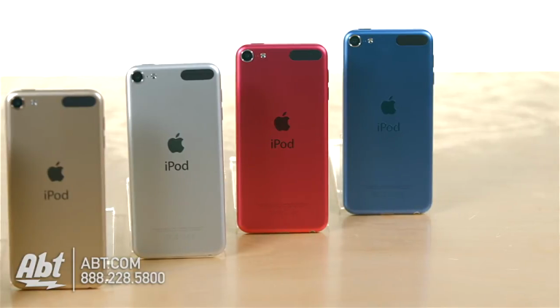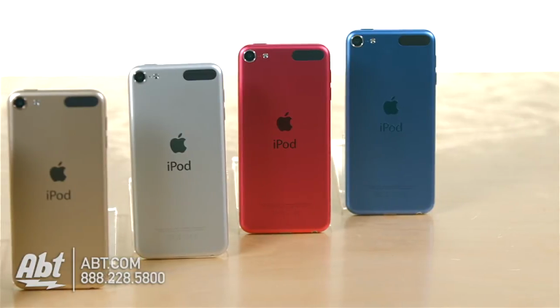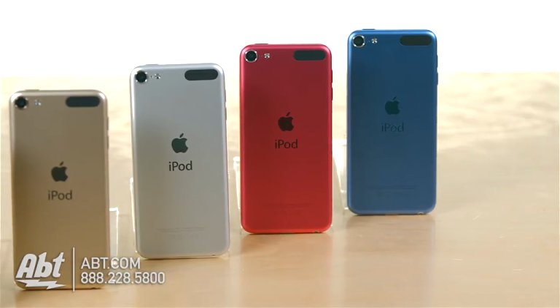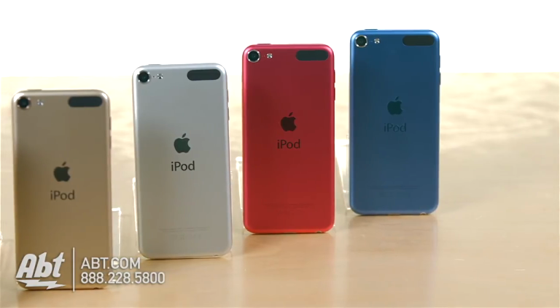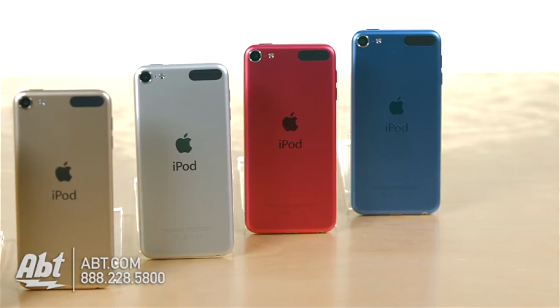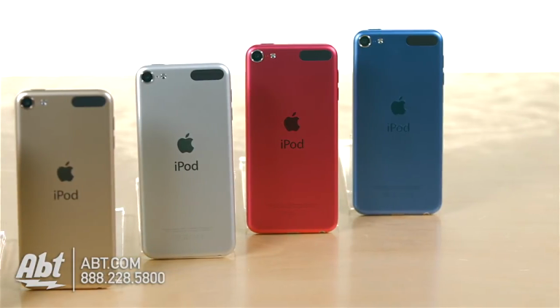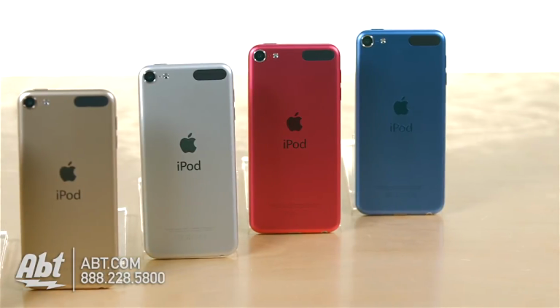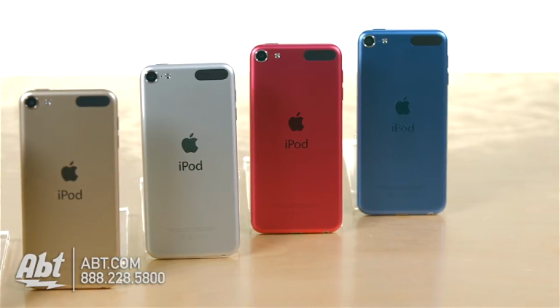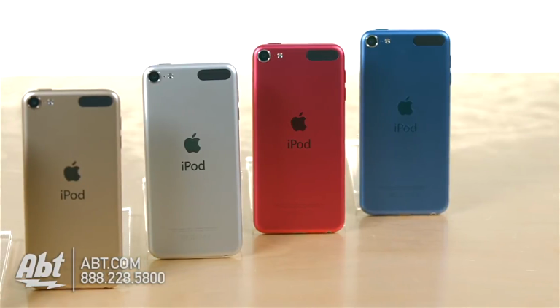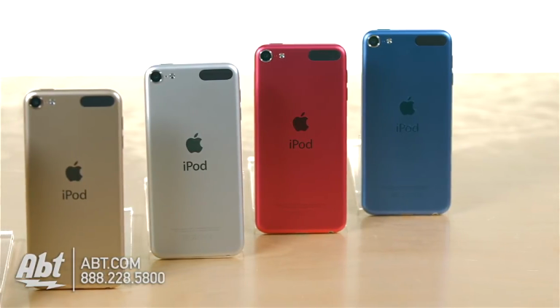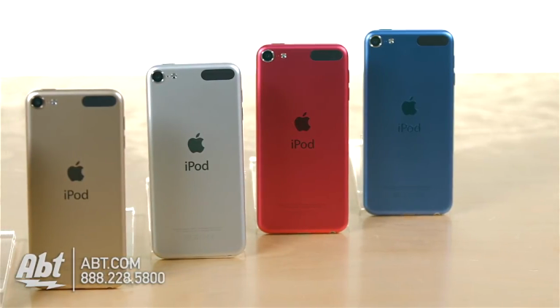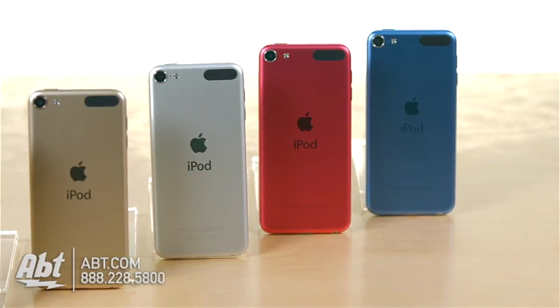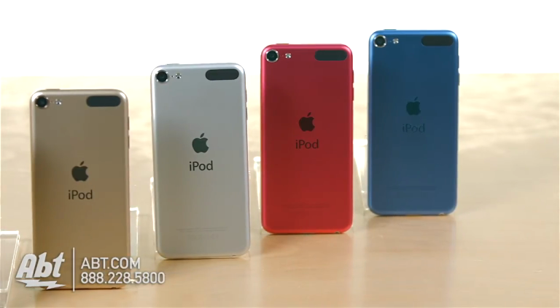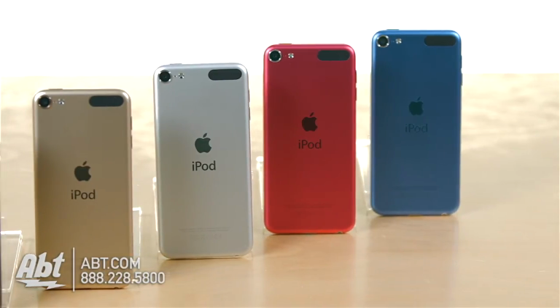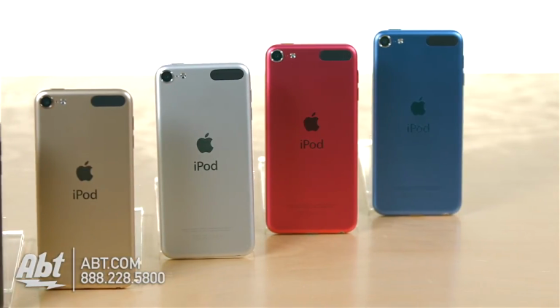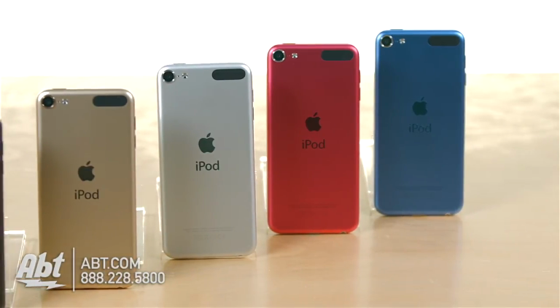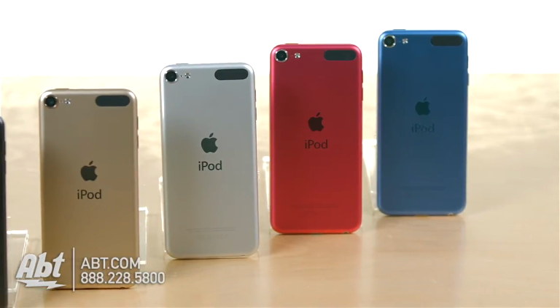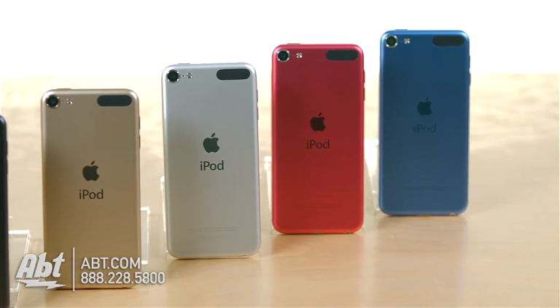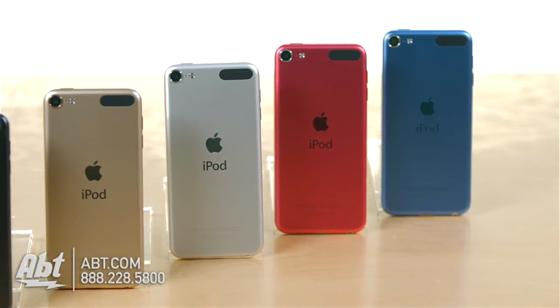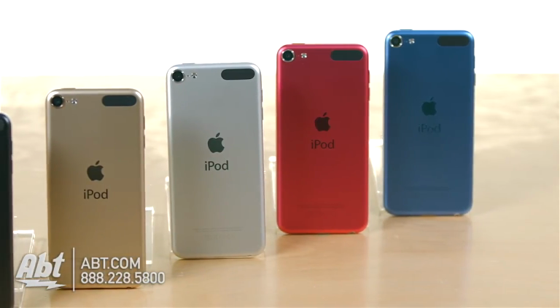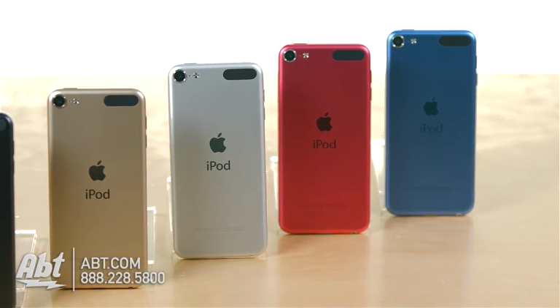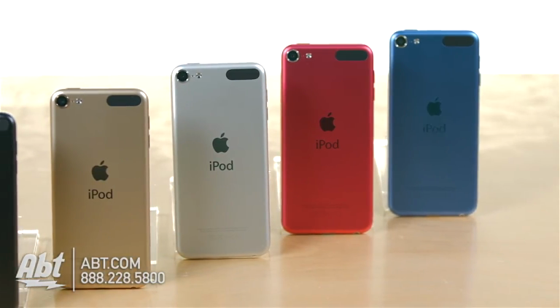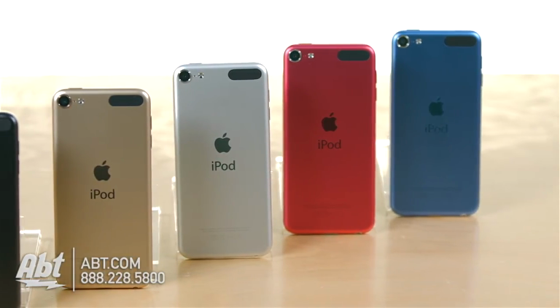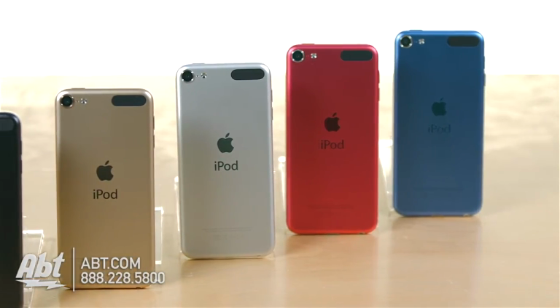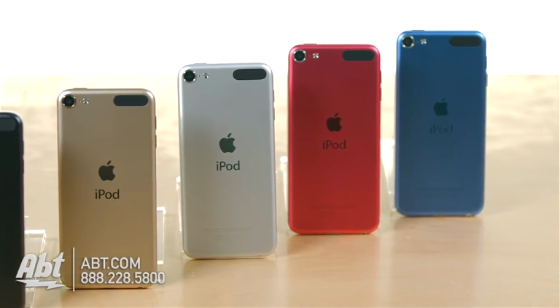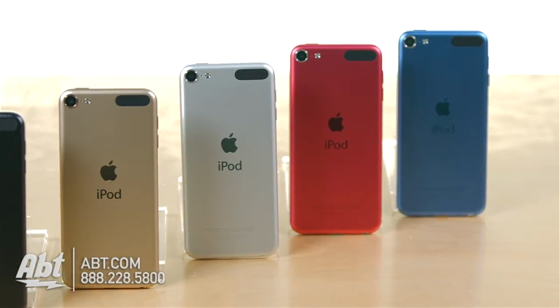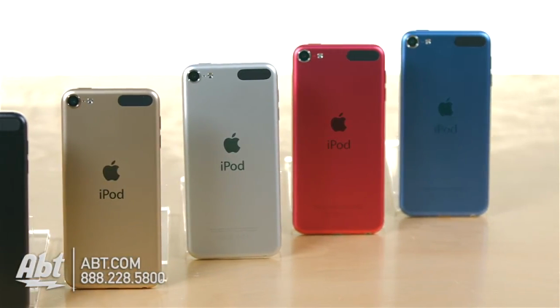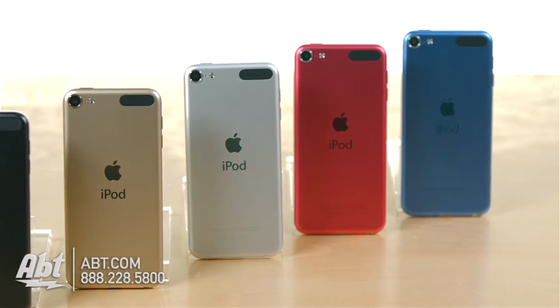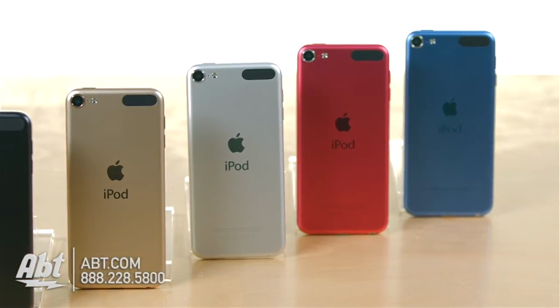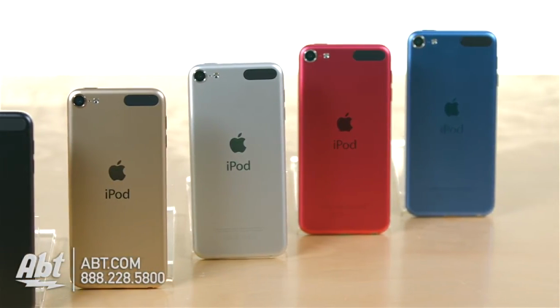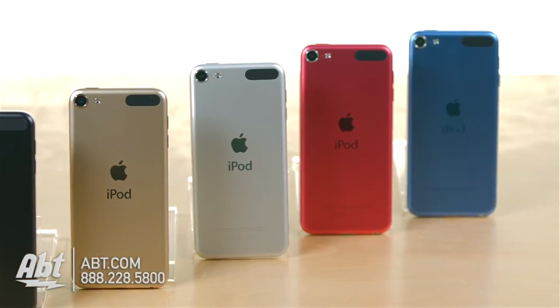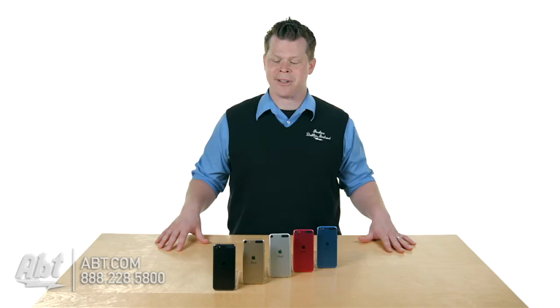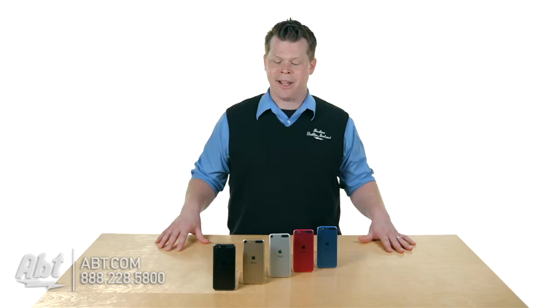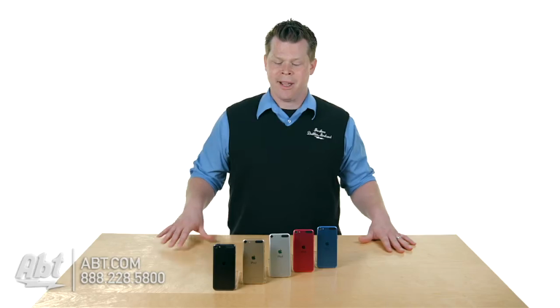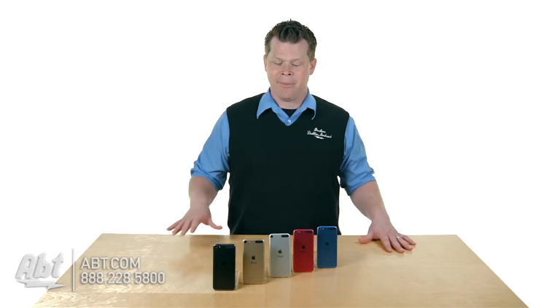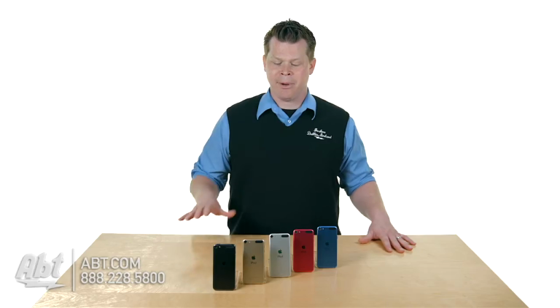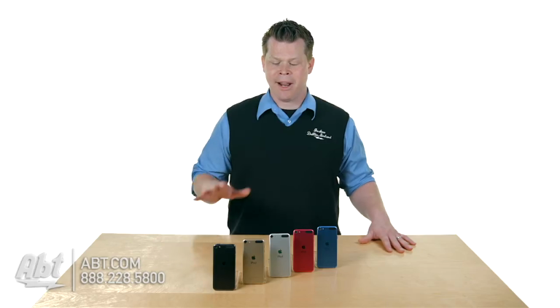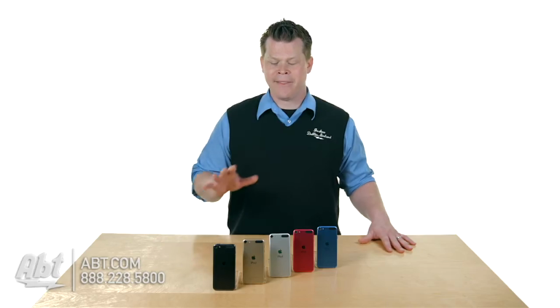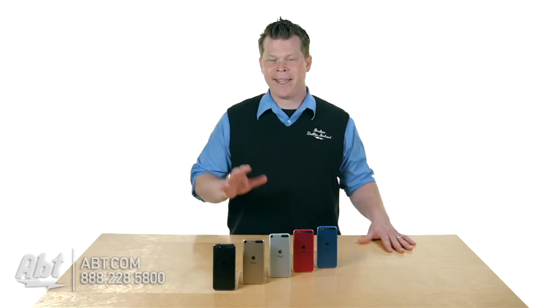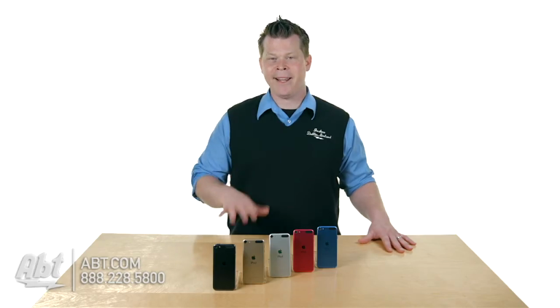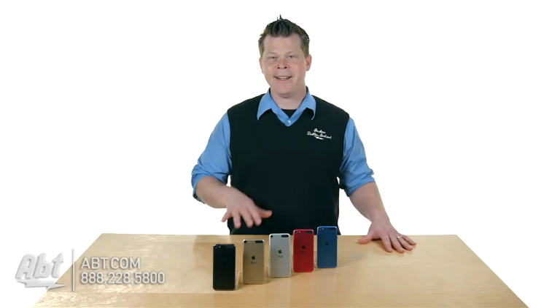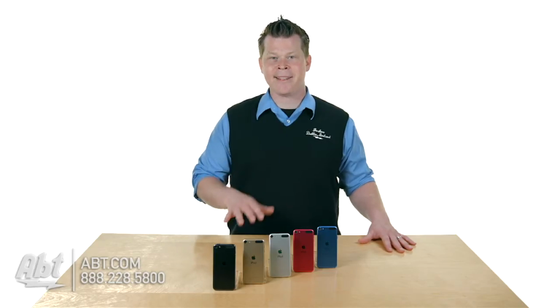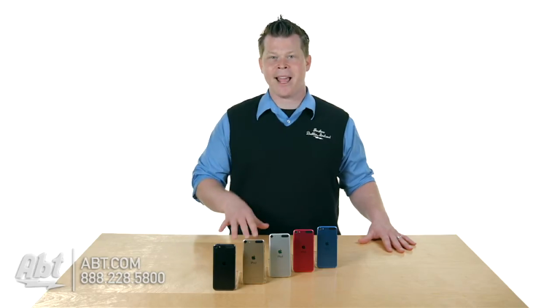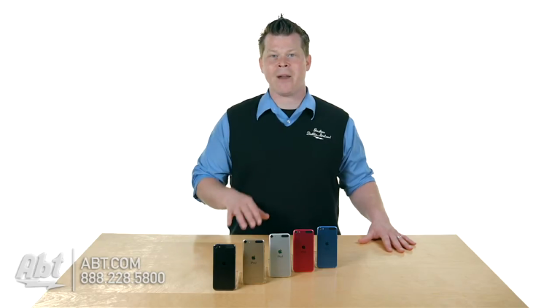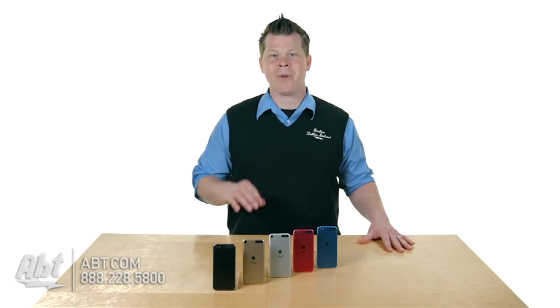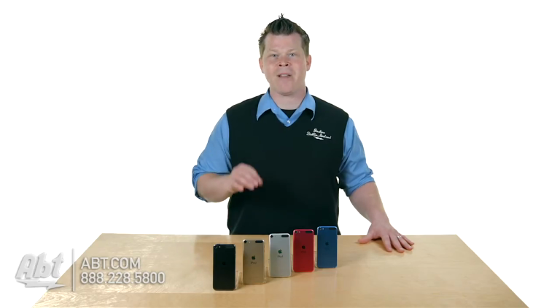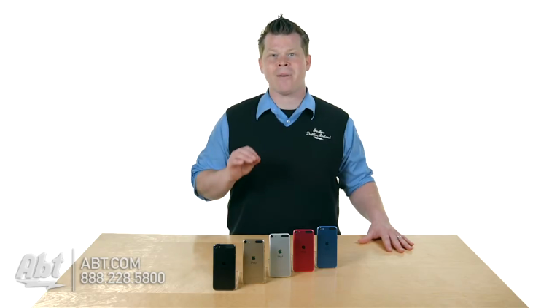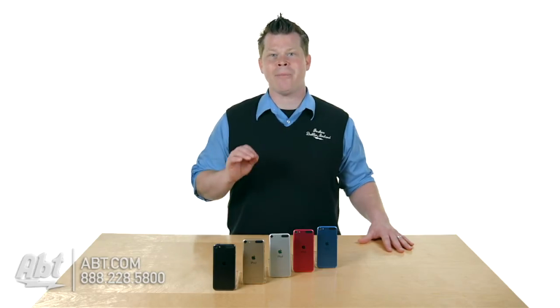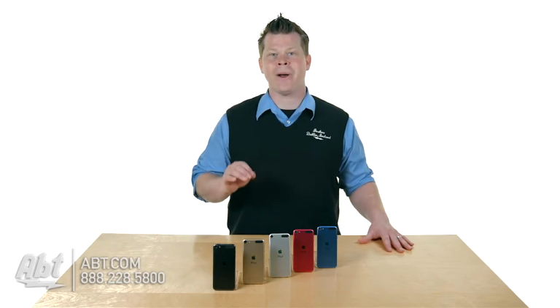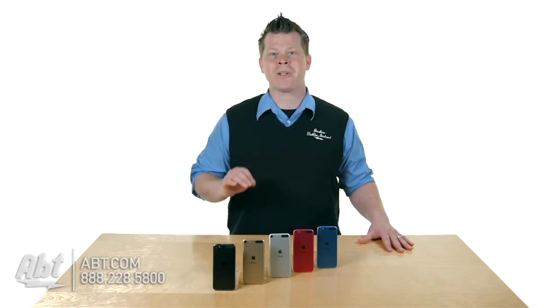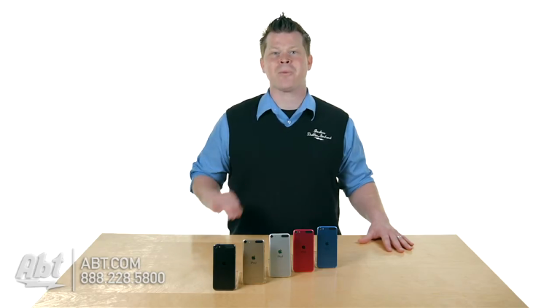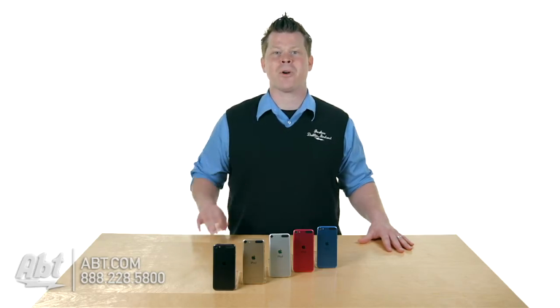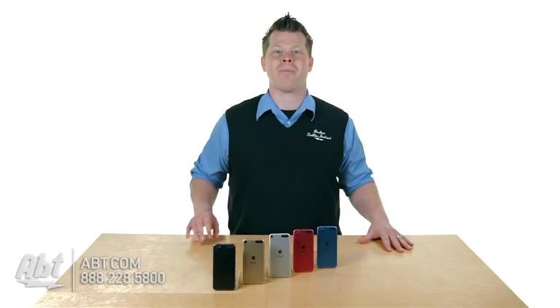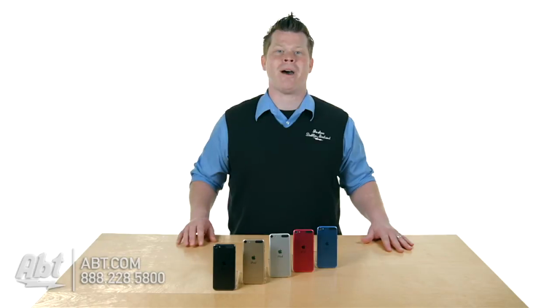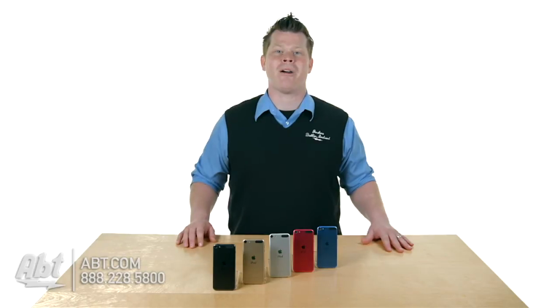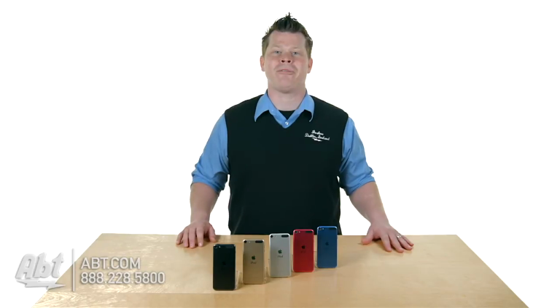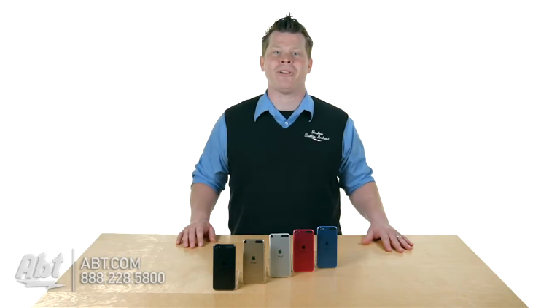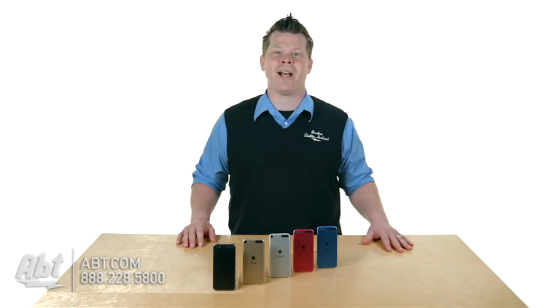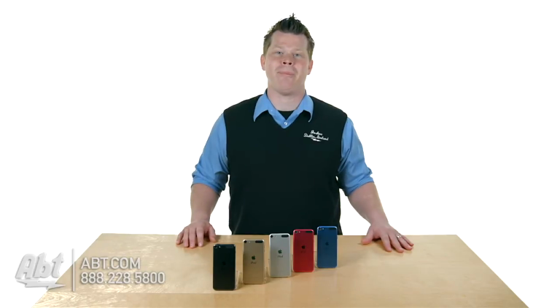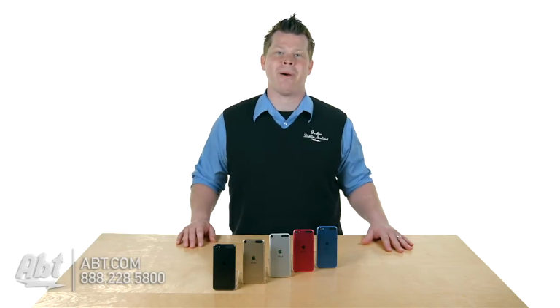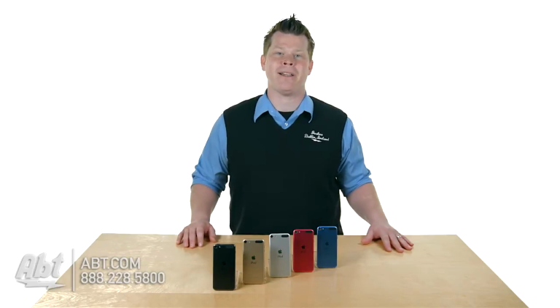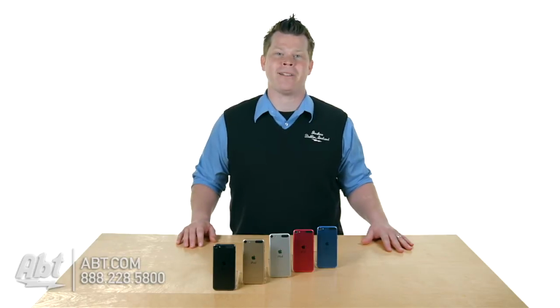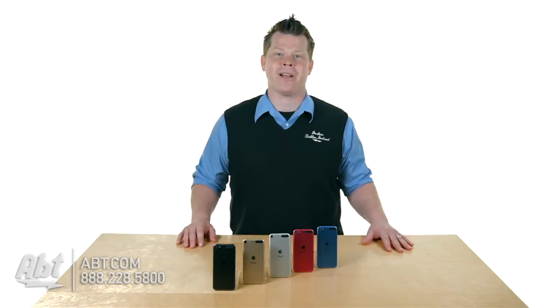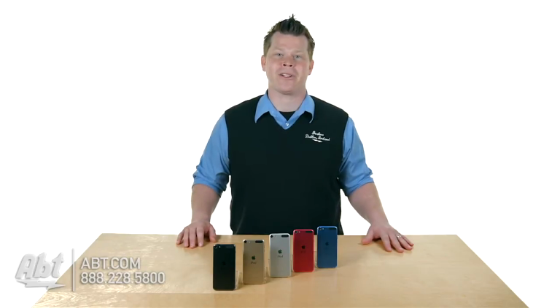And they've revised the pink and the blue. So we've got stunning new colors, but on the inside we have a much more powerful iPod Touch.